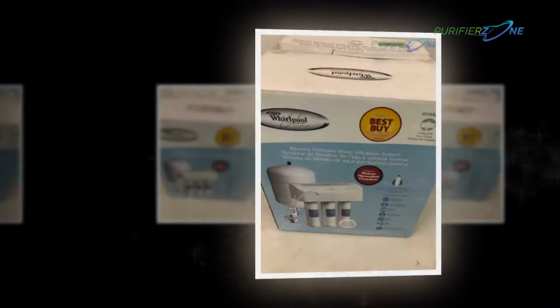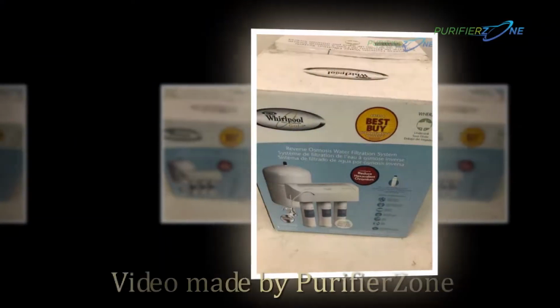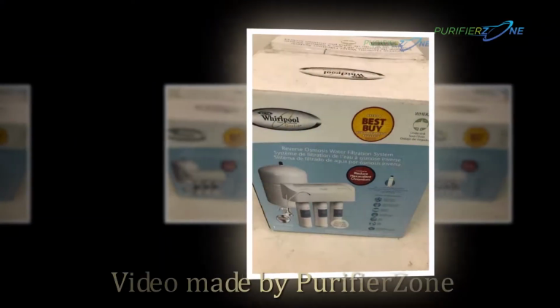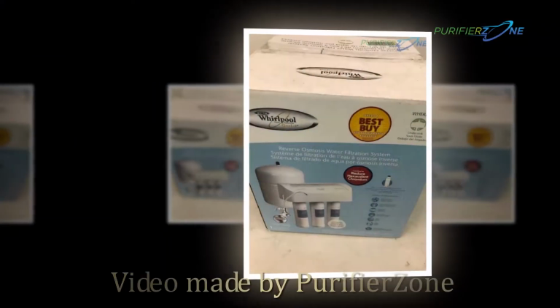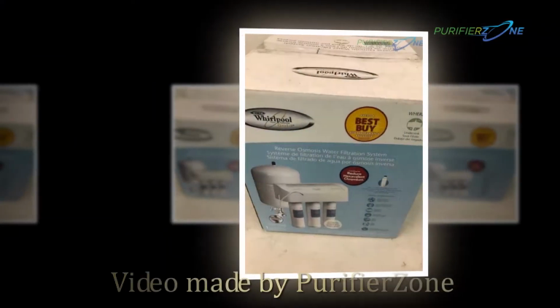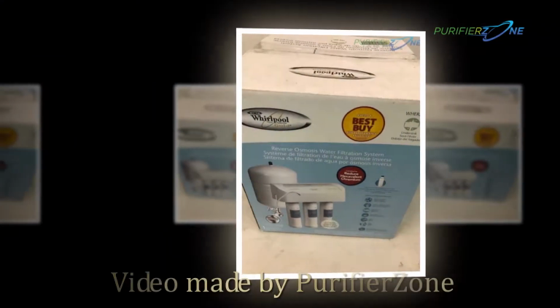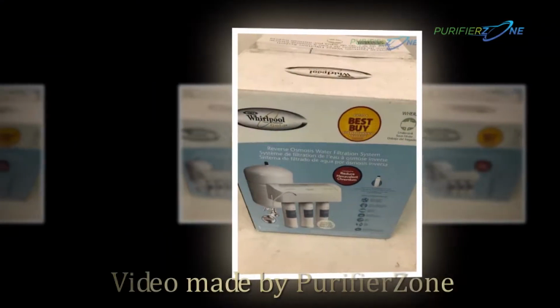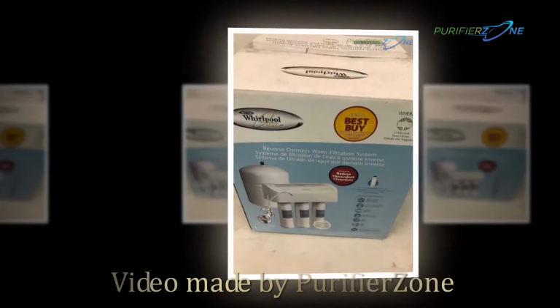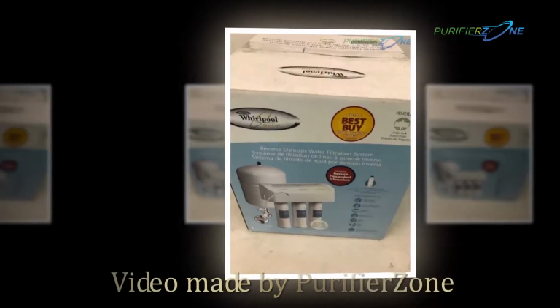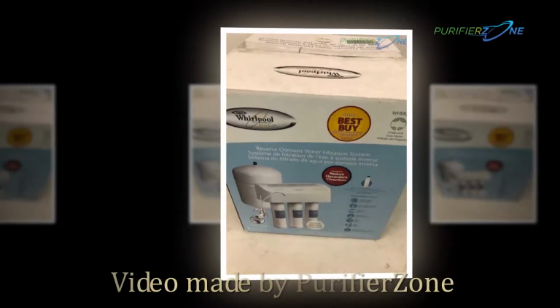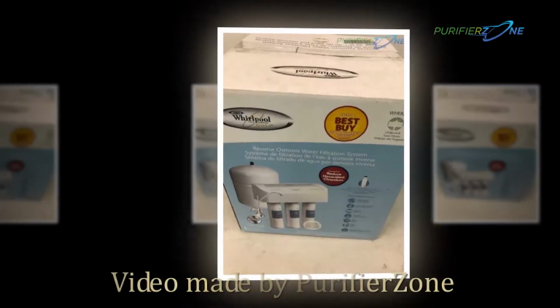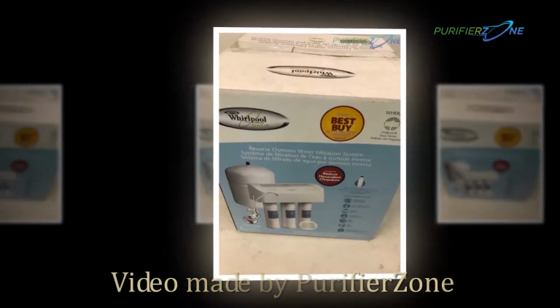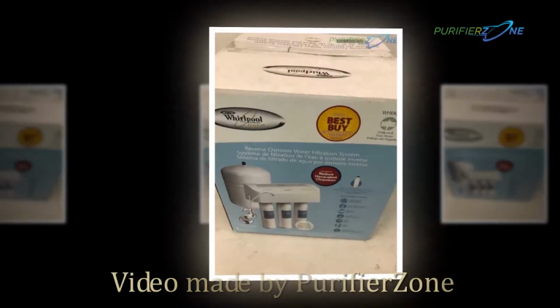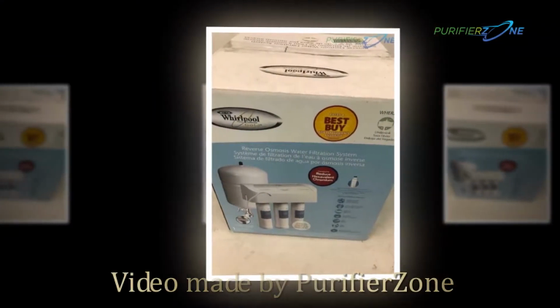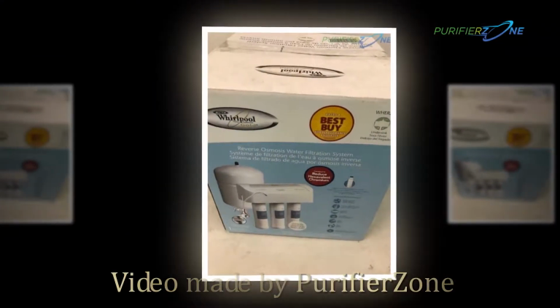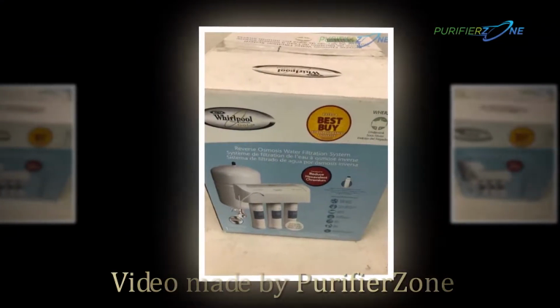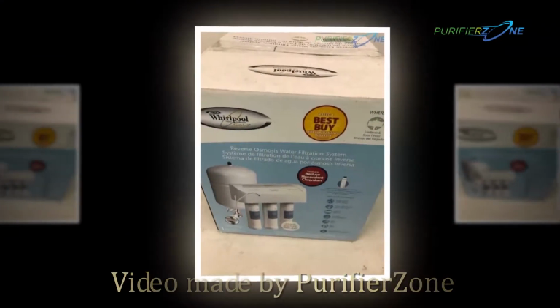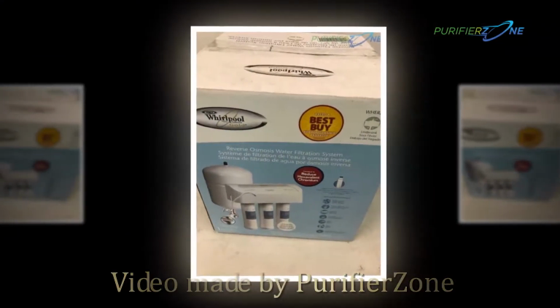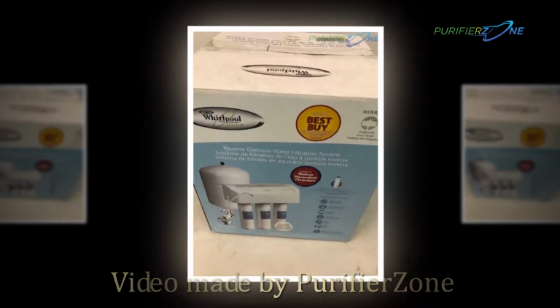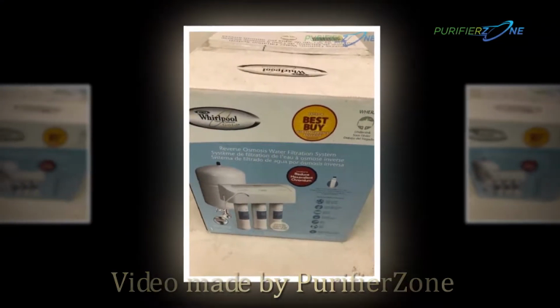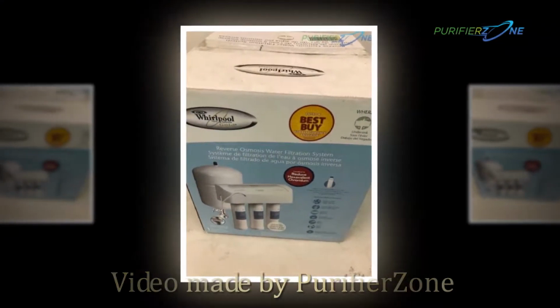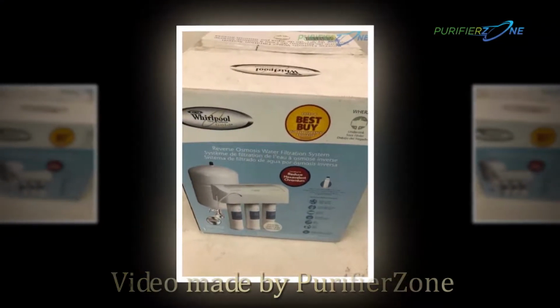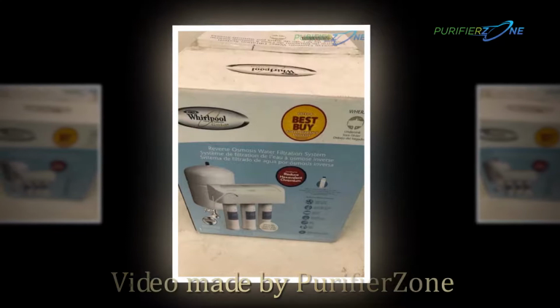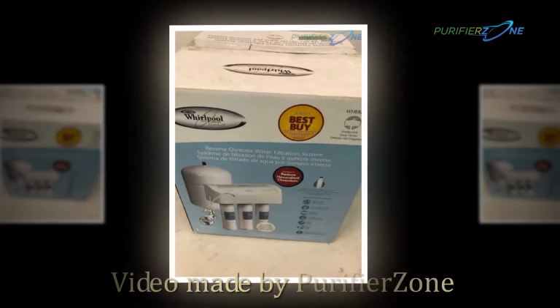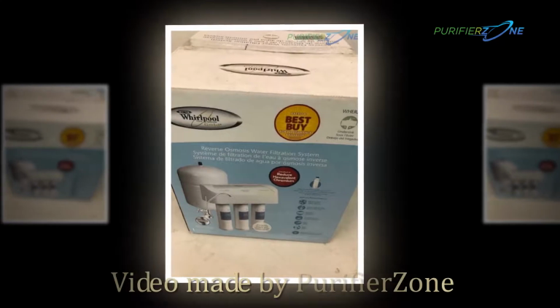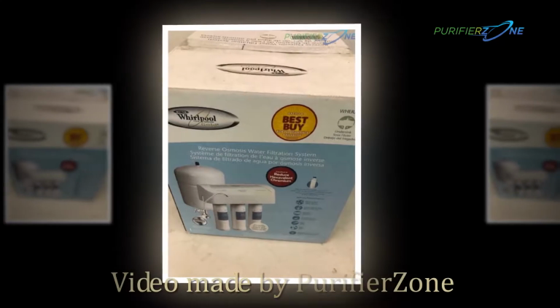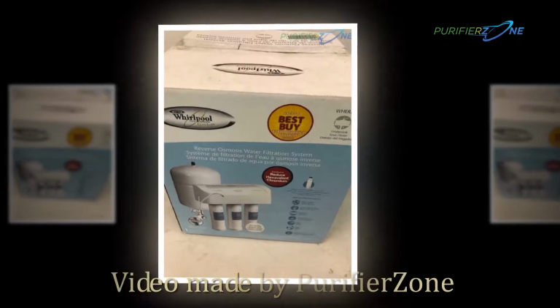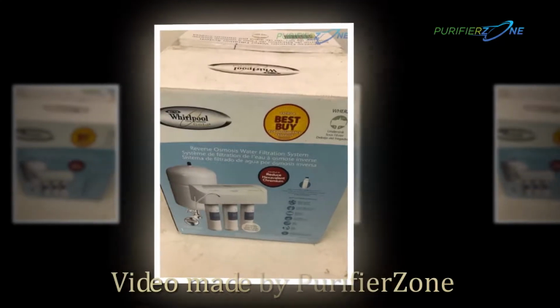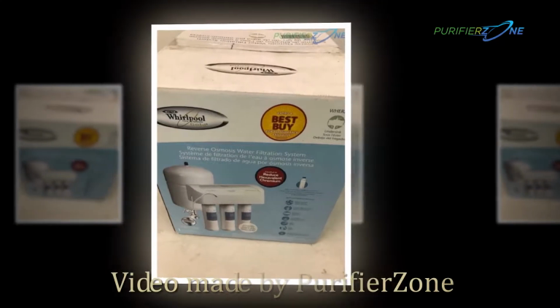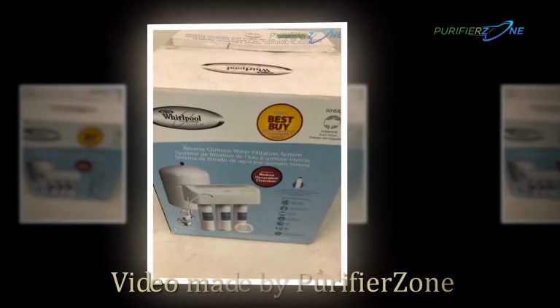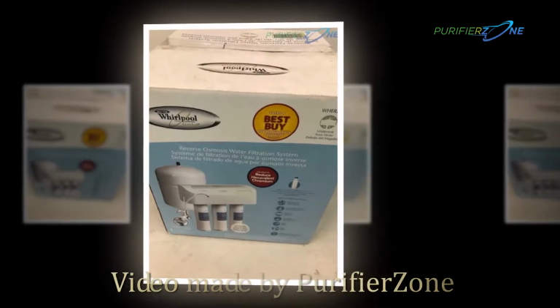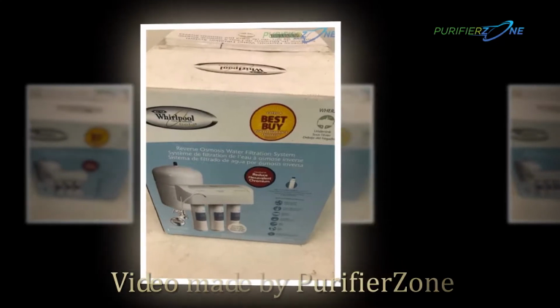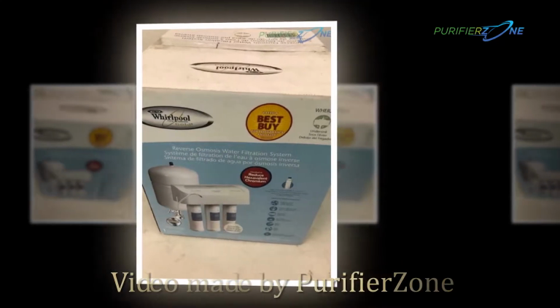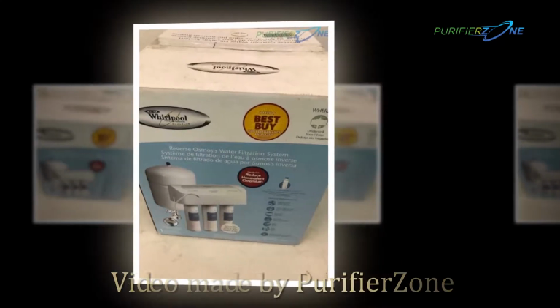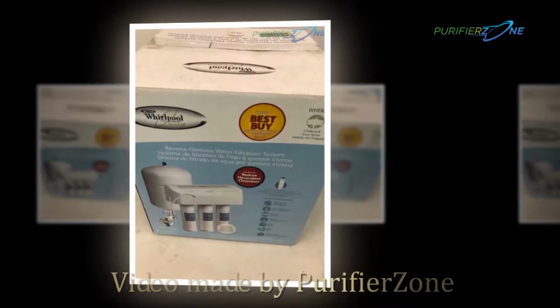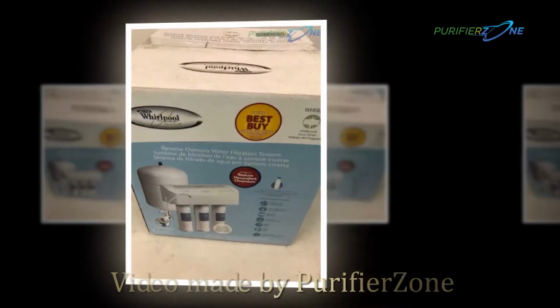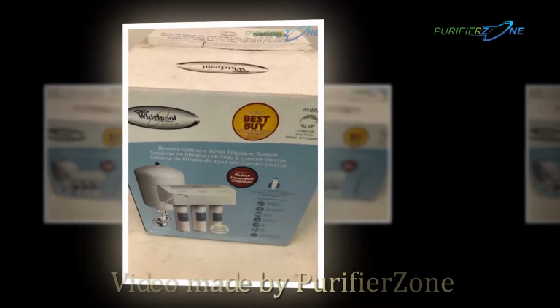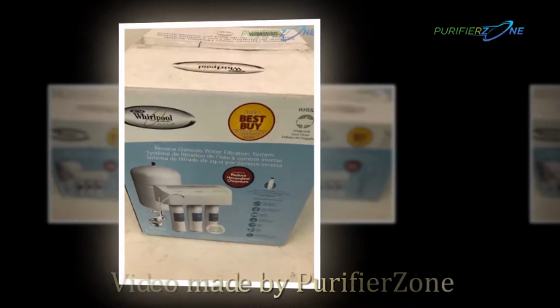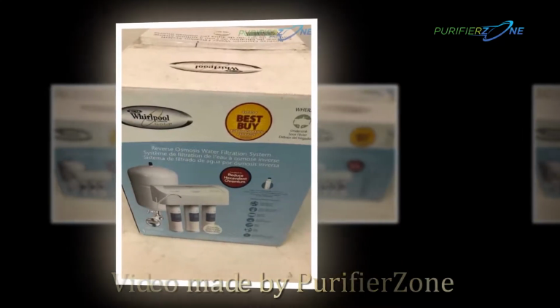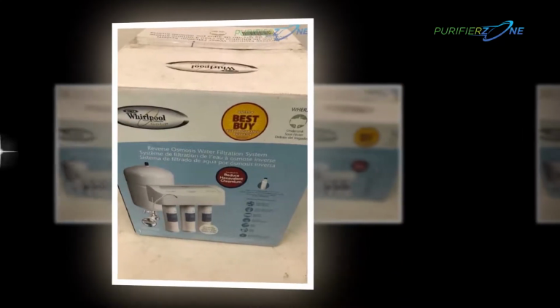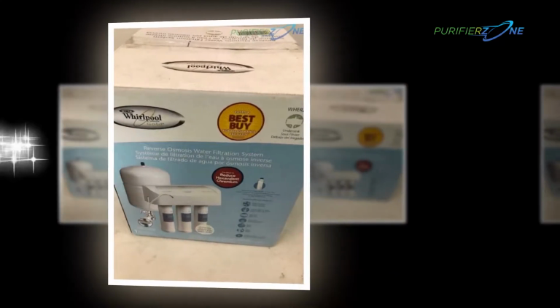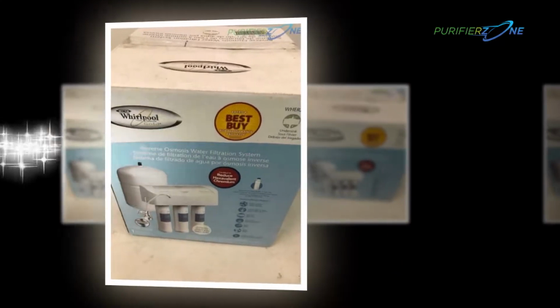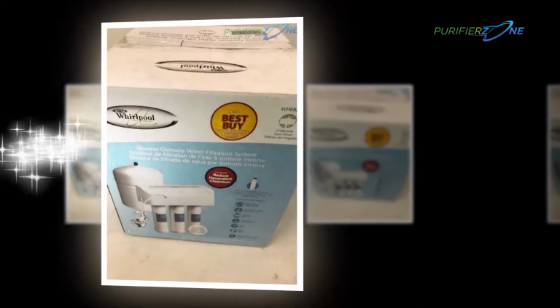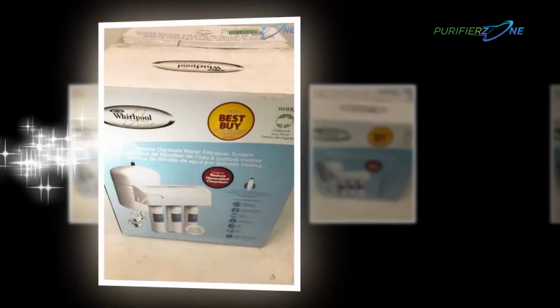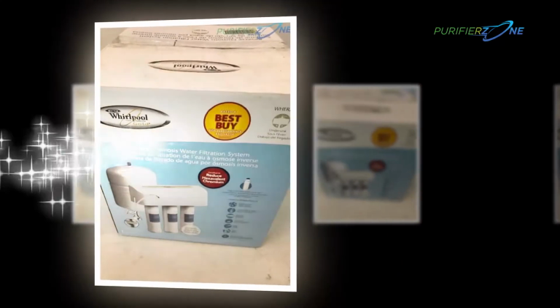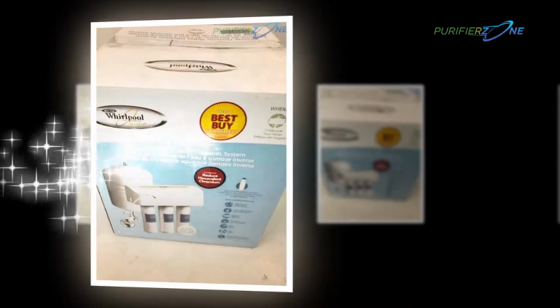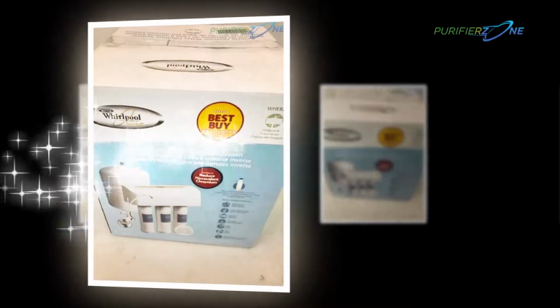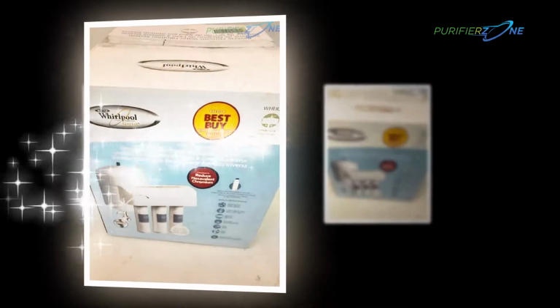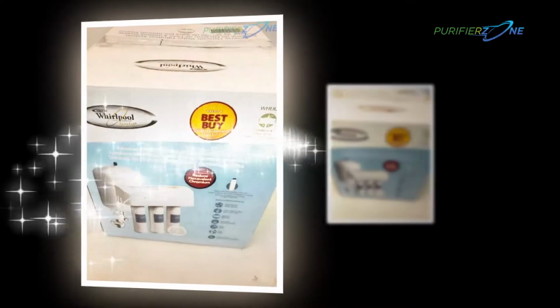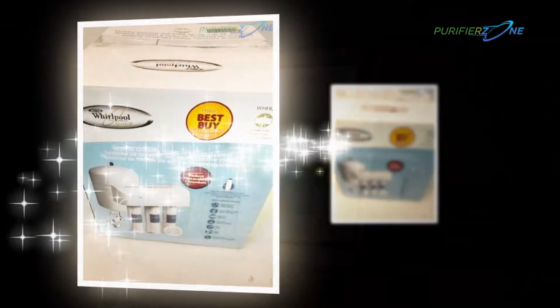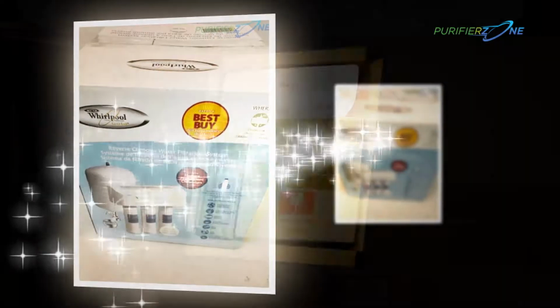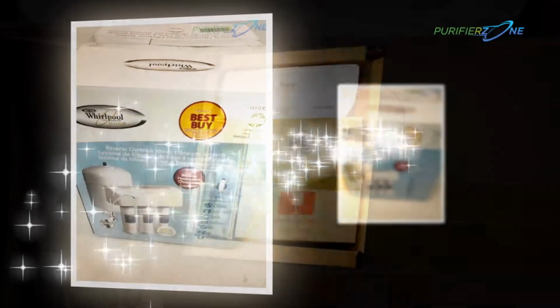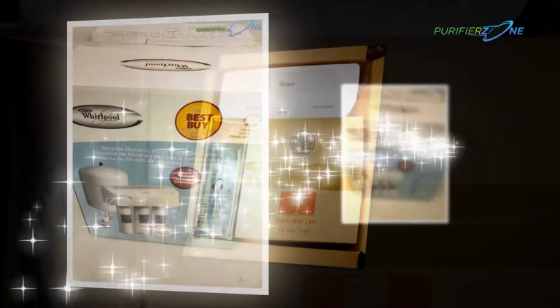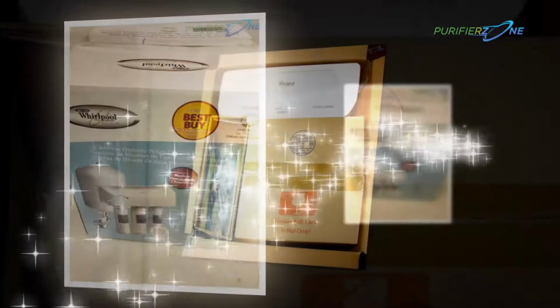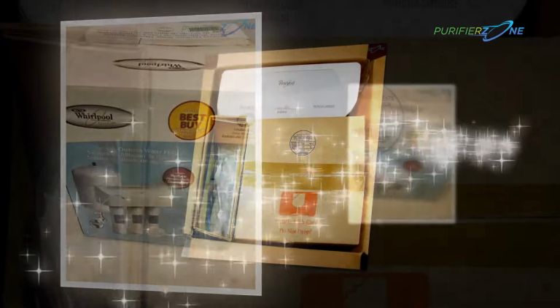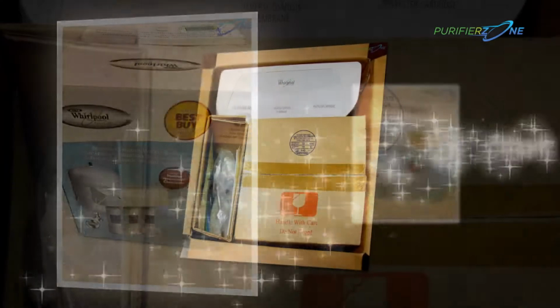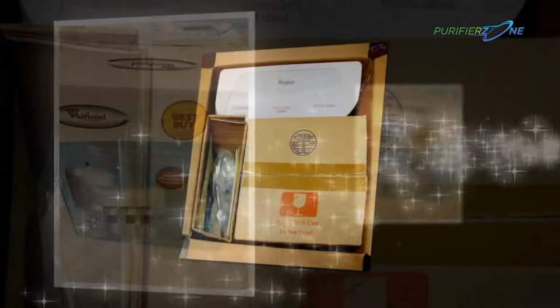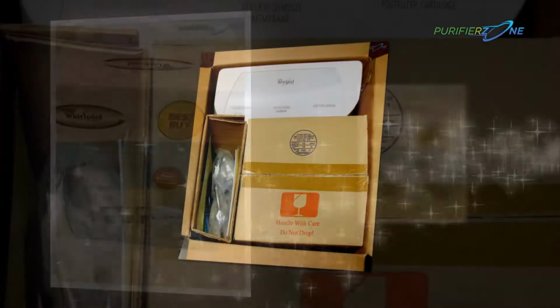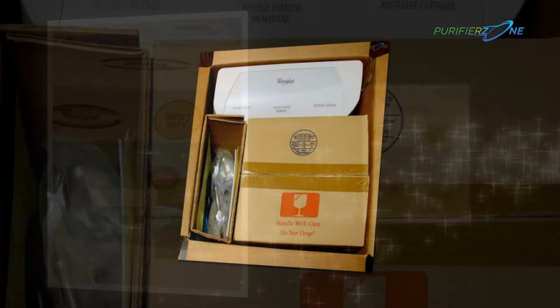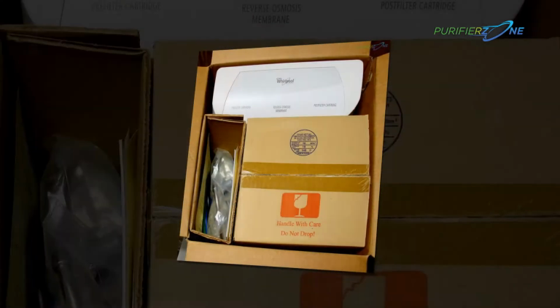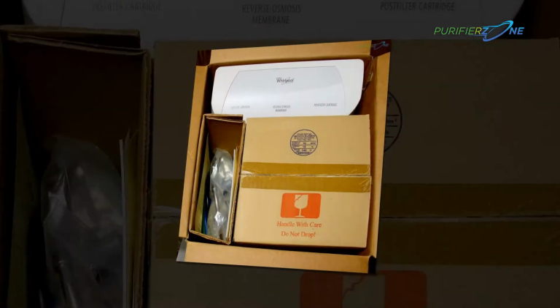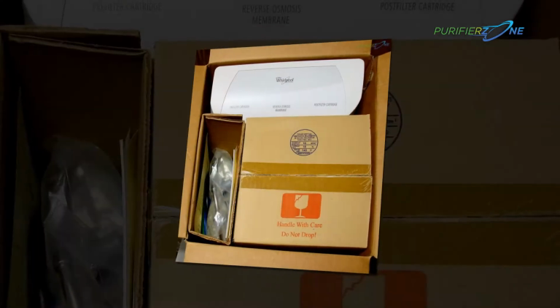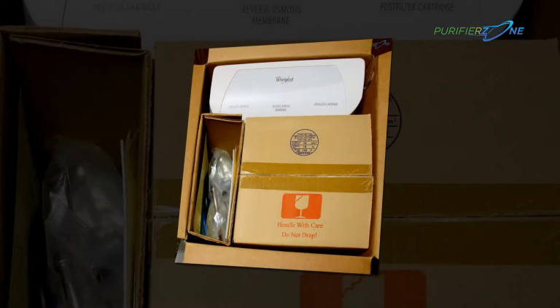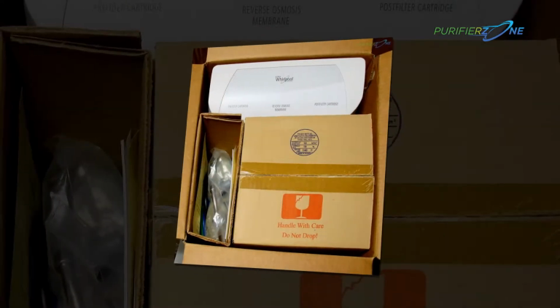Hi, we're PurifierZone.com and we are here to share with you guys a review of the Whirlpool WHER25 Reverse Osmosis.